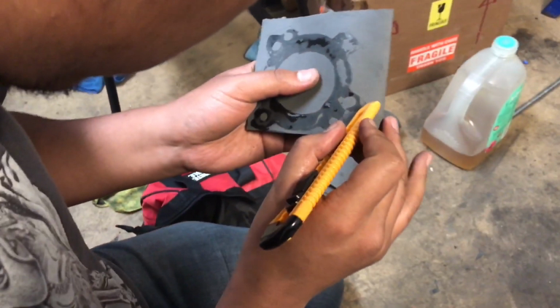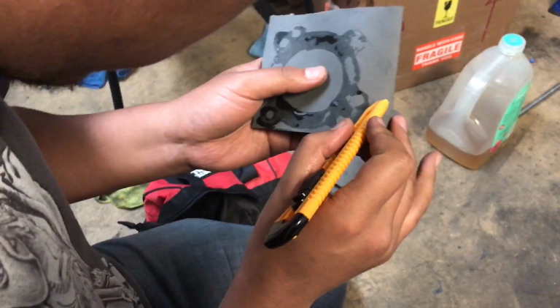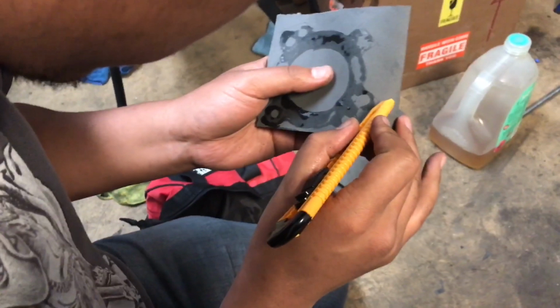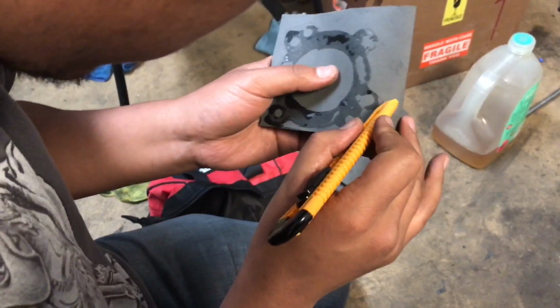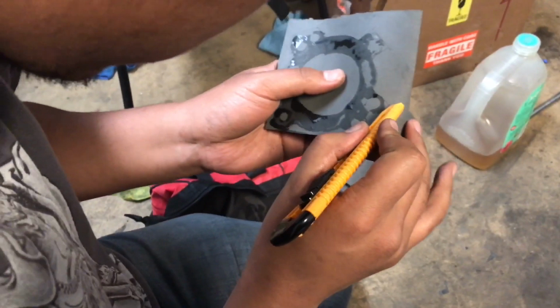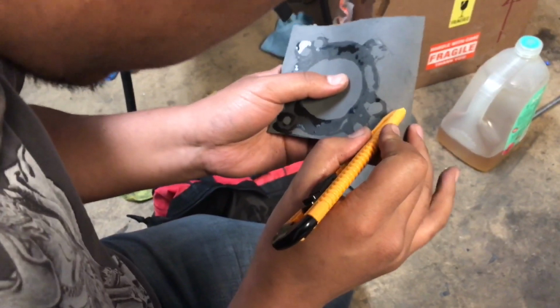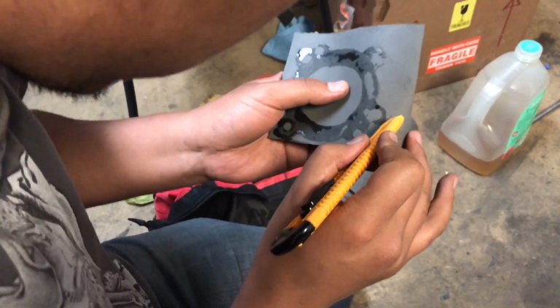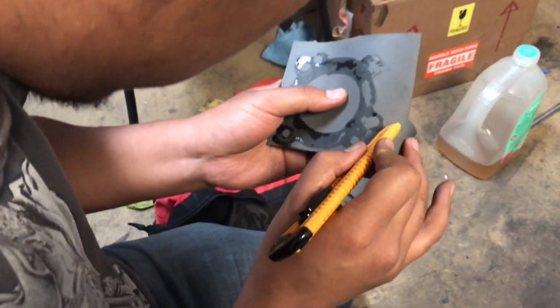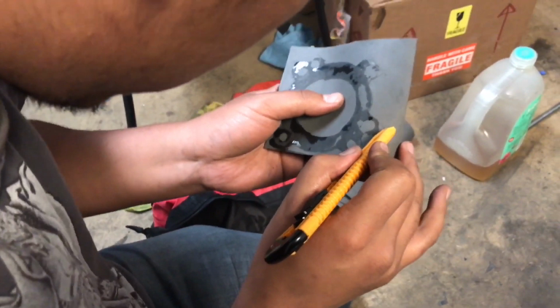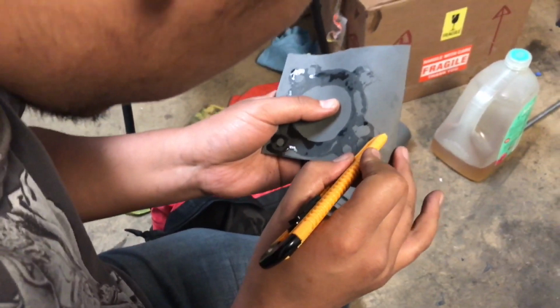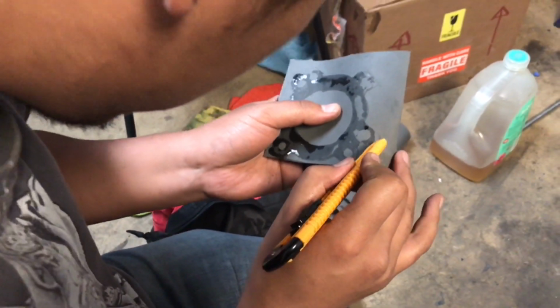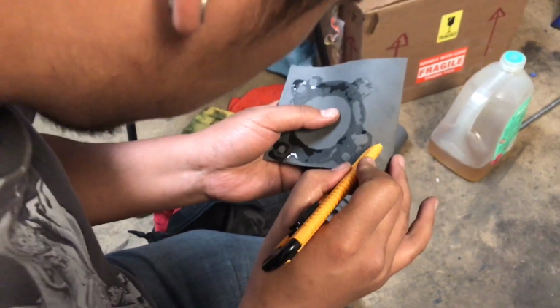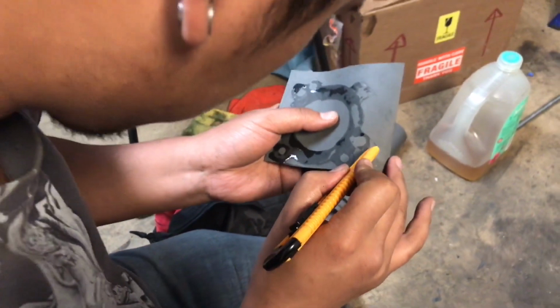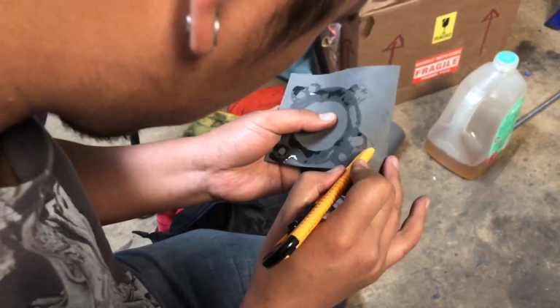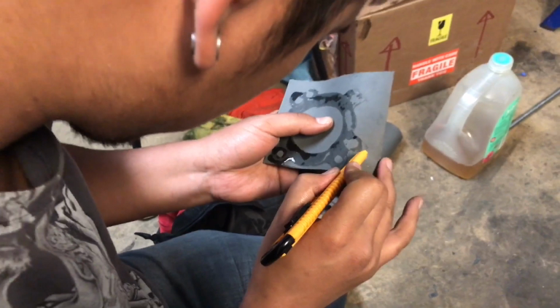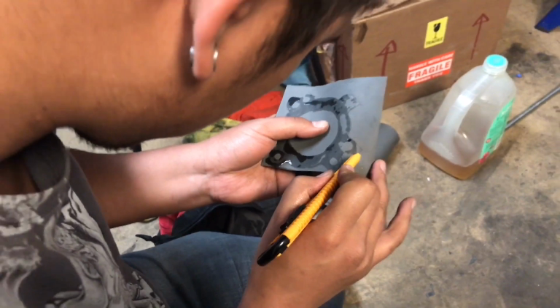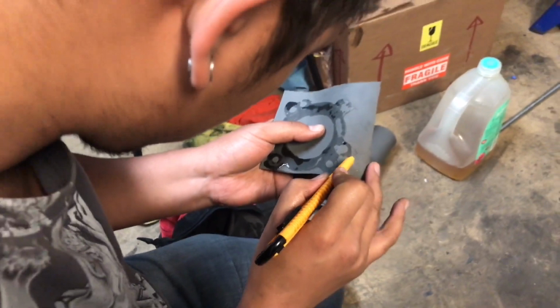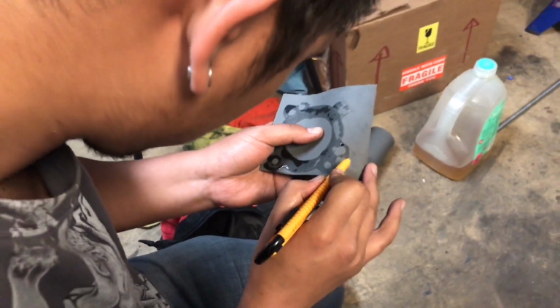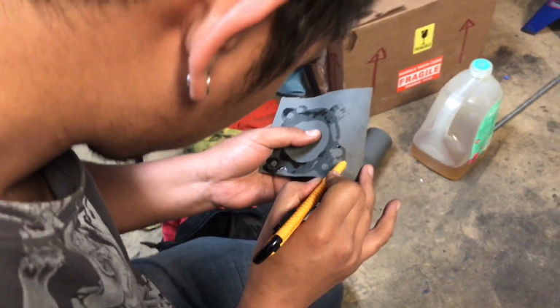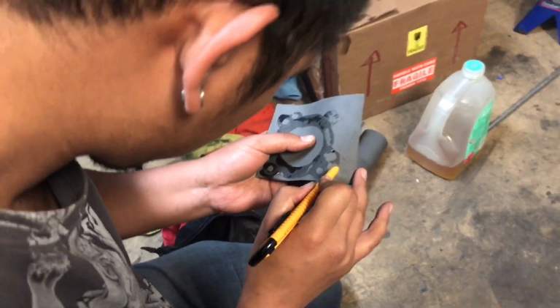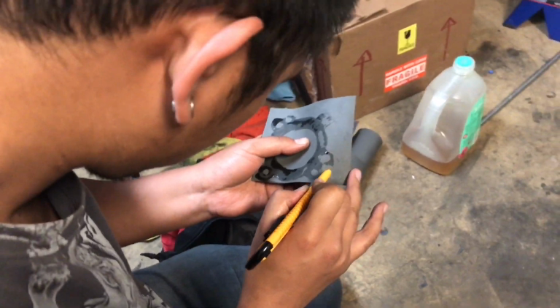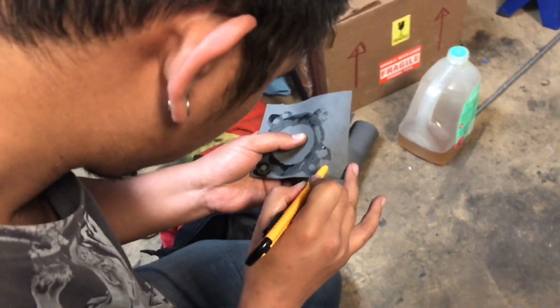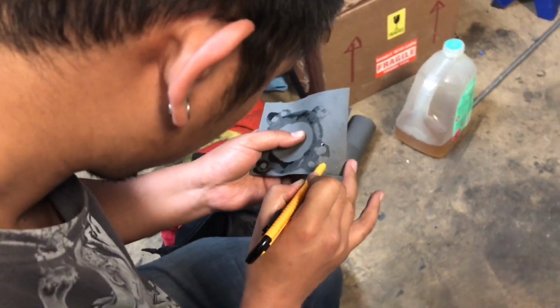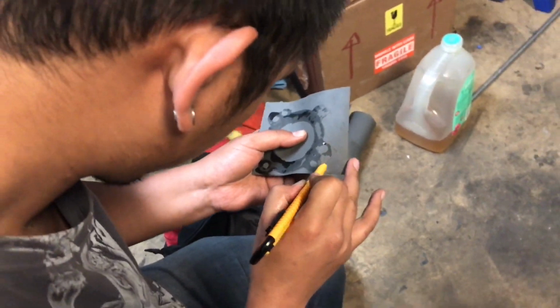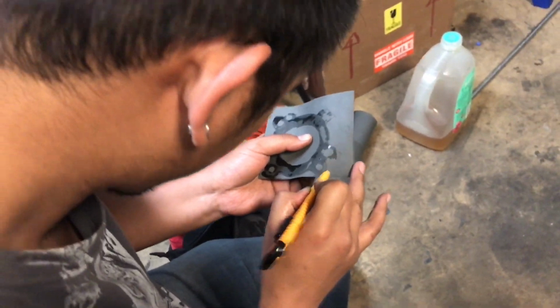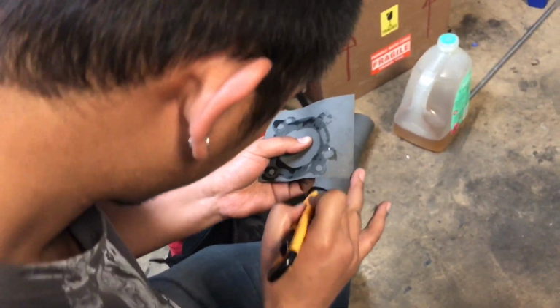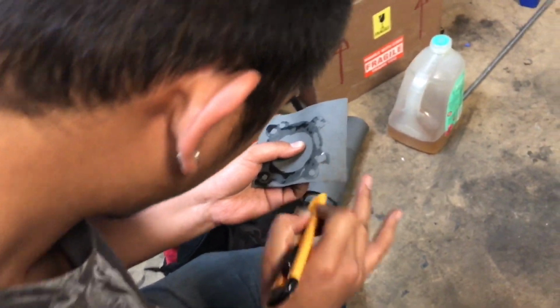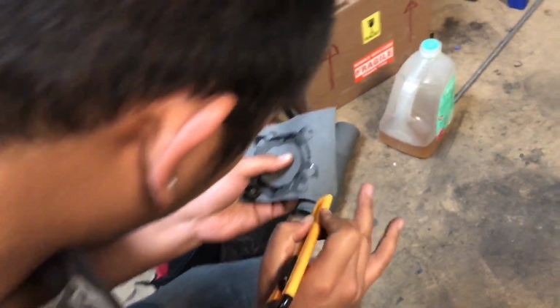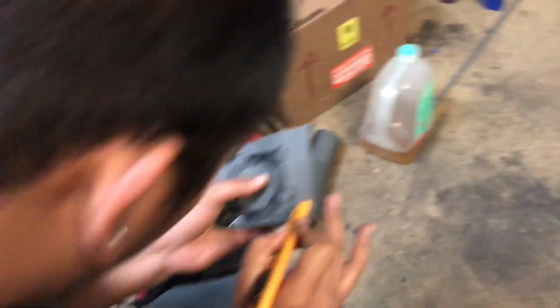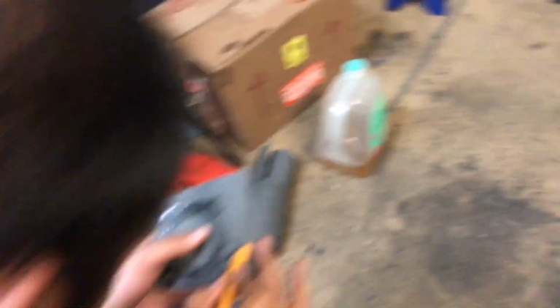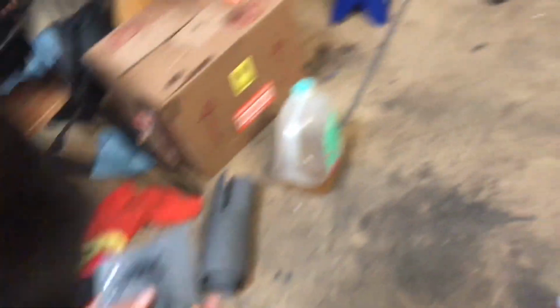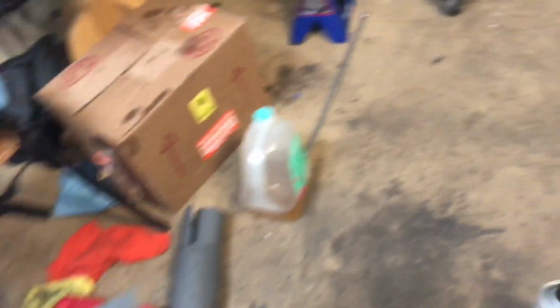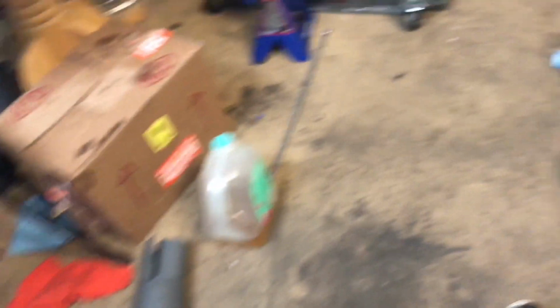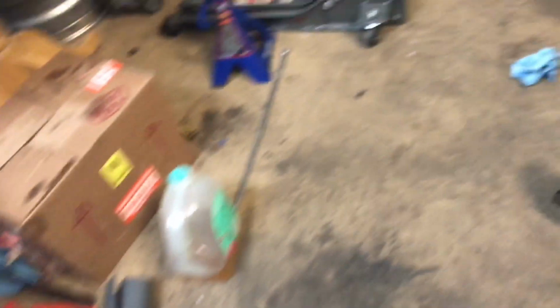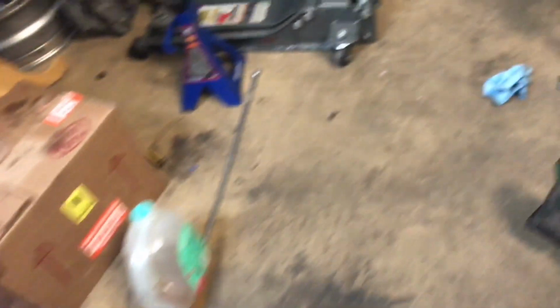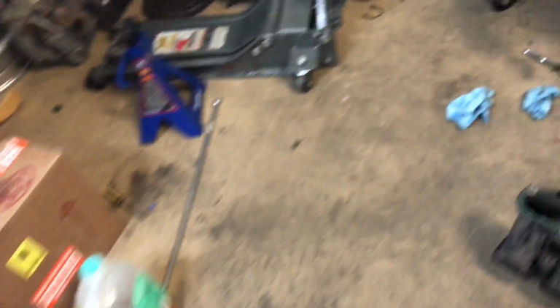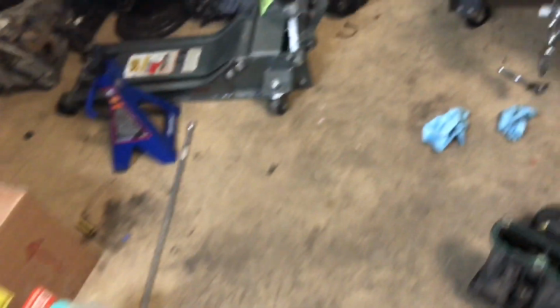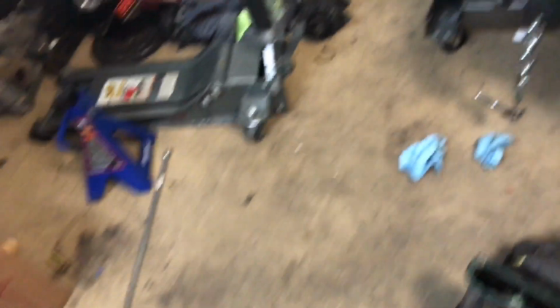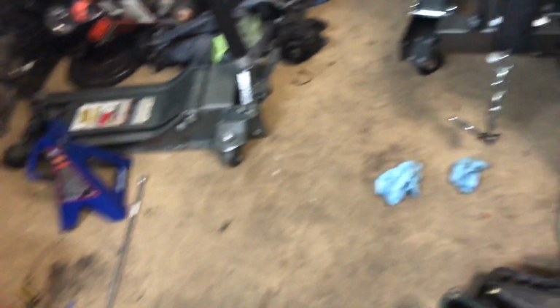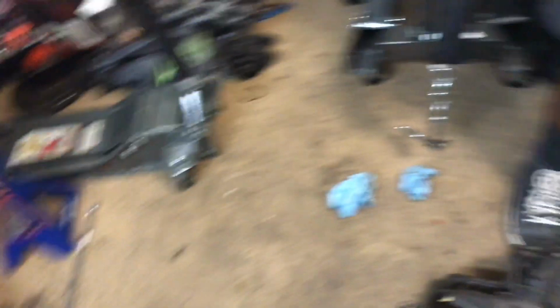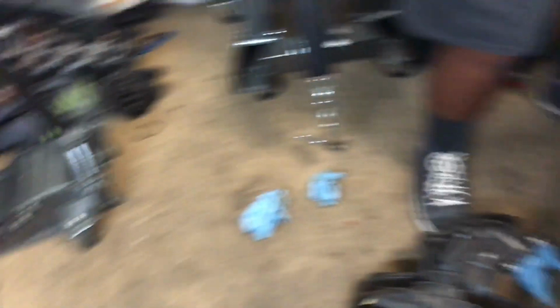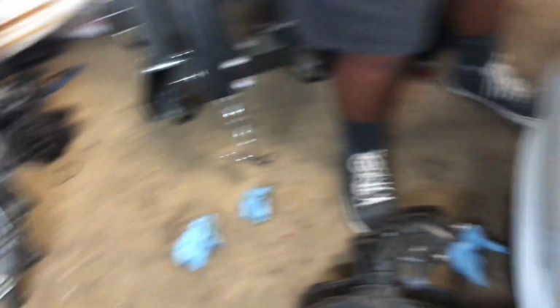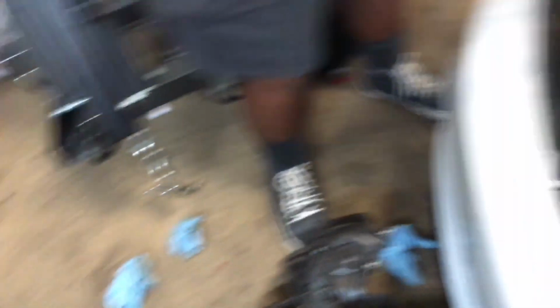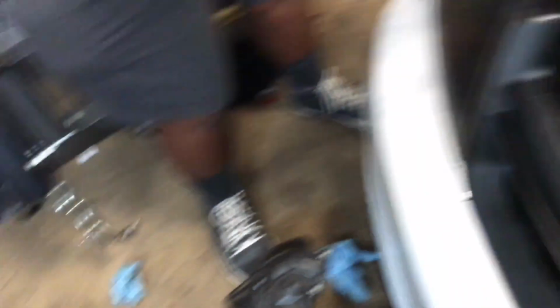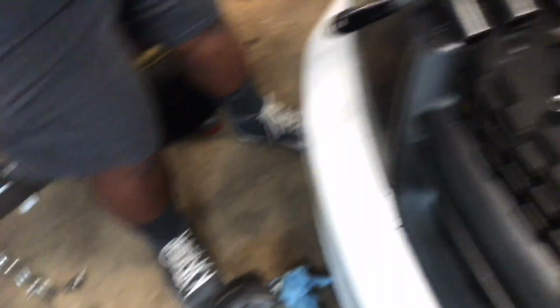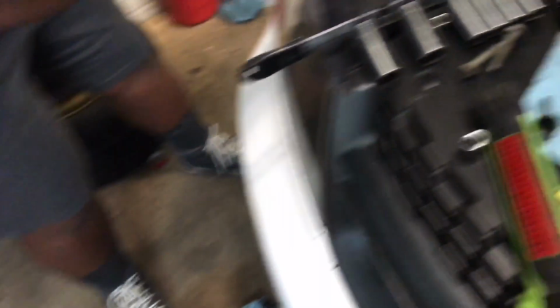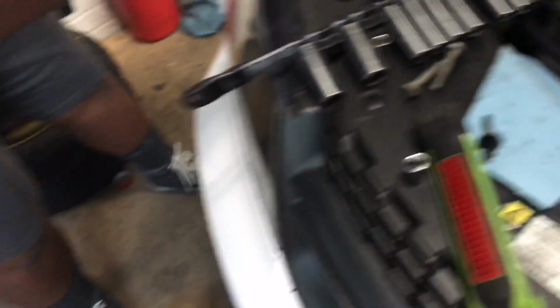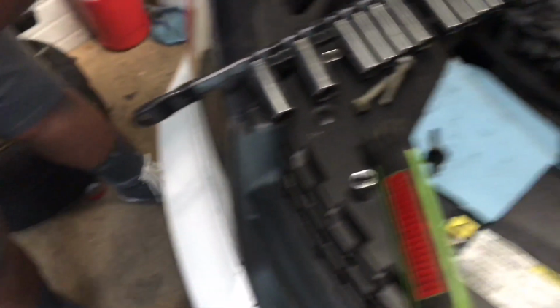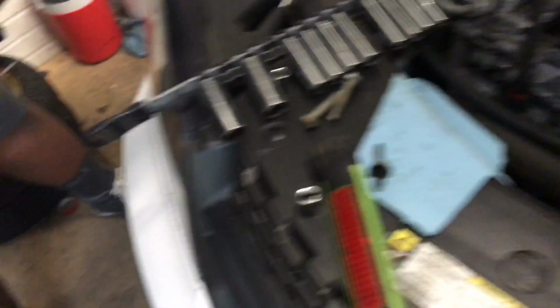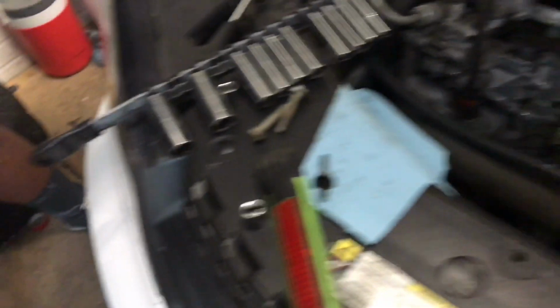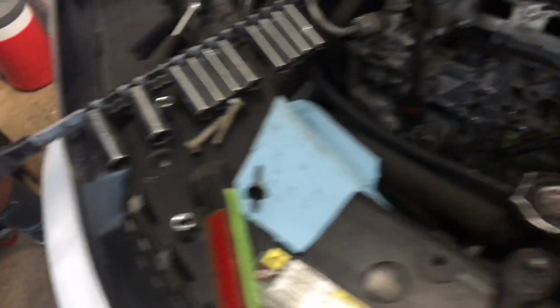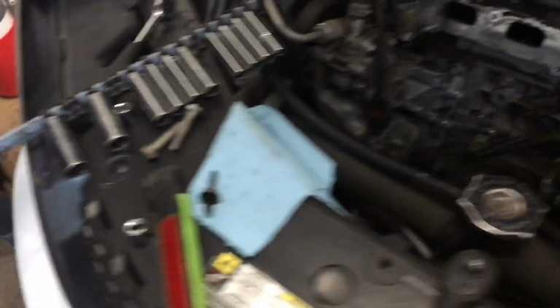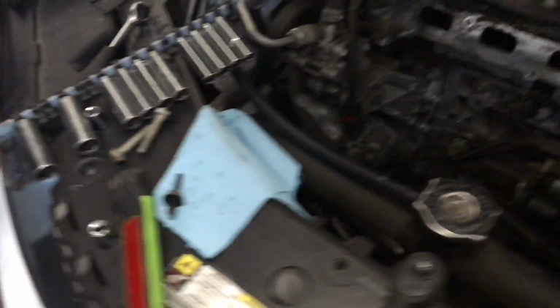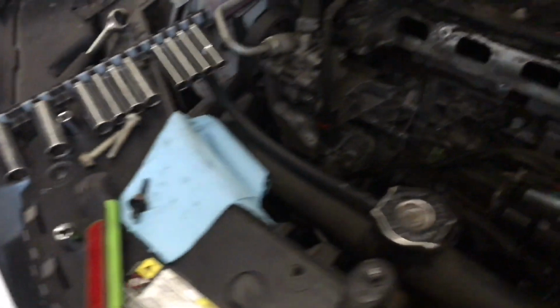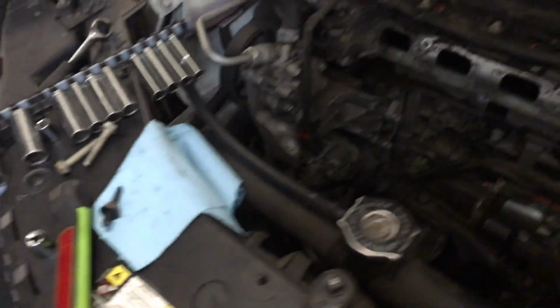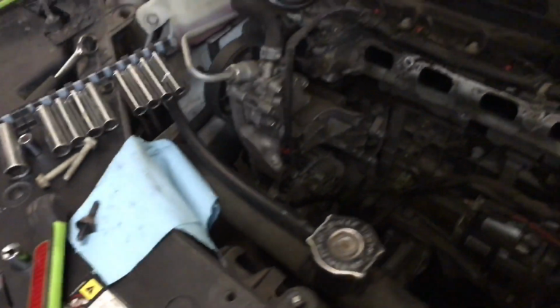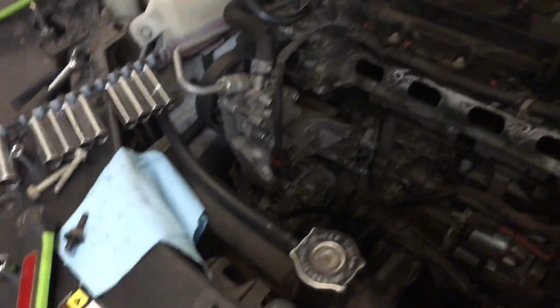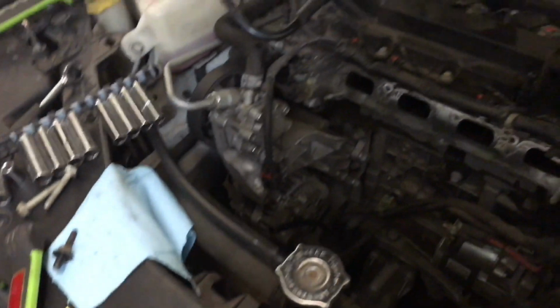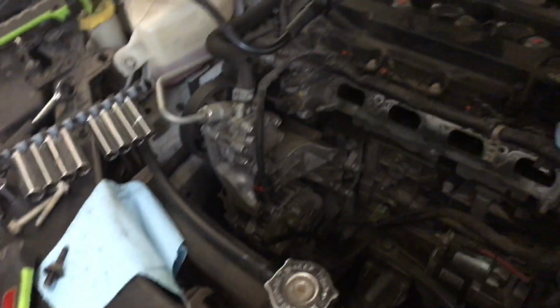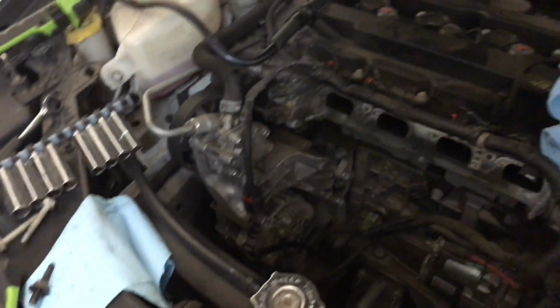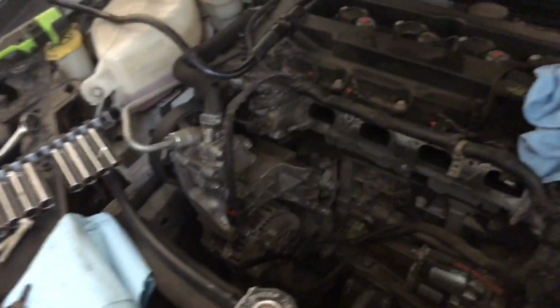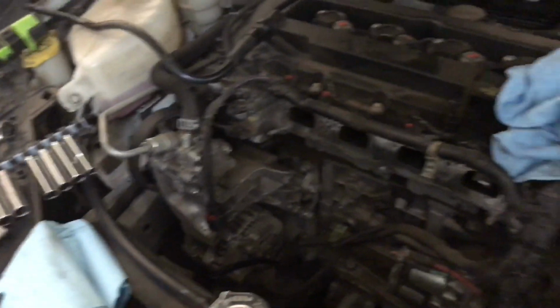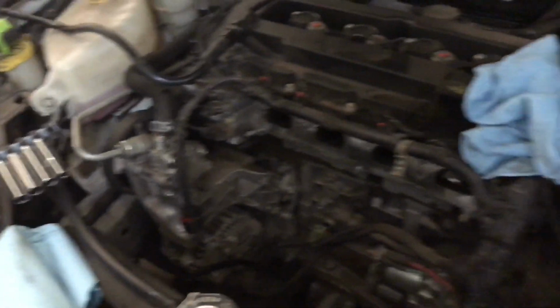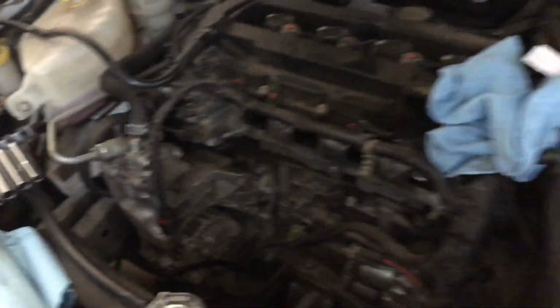Due to no one locally carrying any gaskets for the intake manifold, we took it upon ourselves just to make our own.